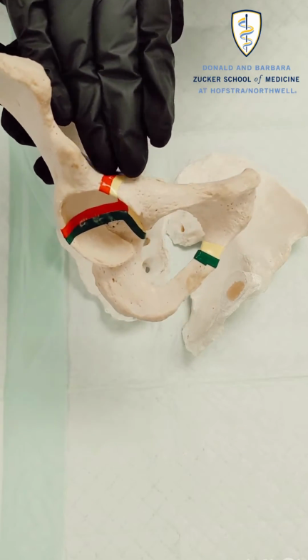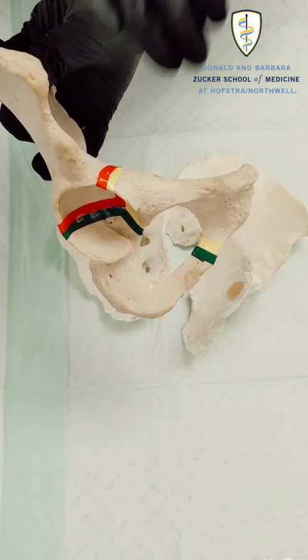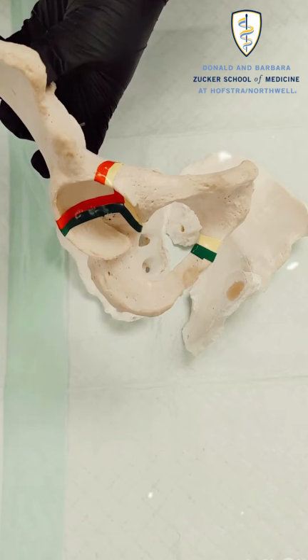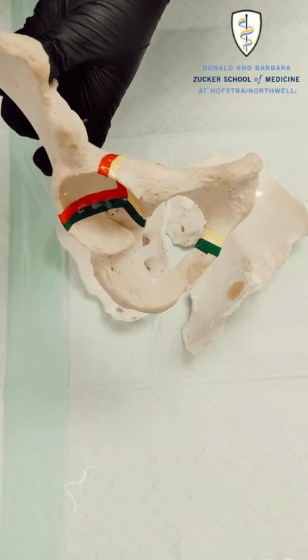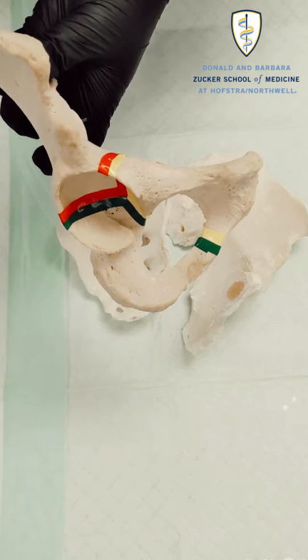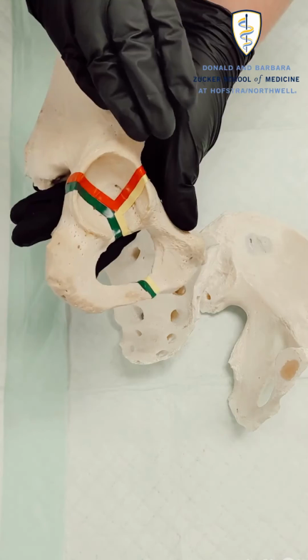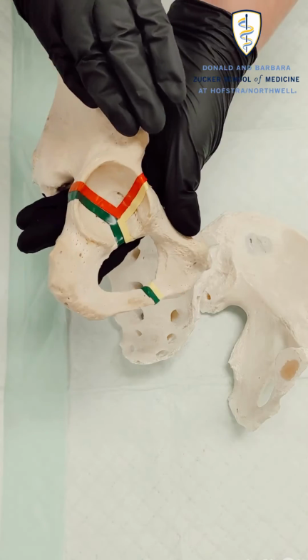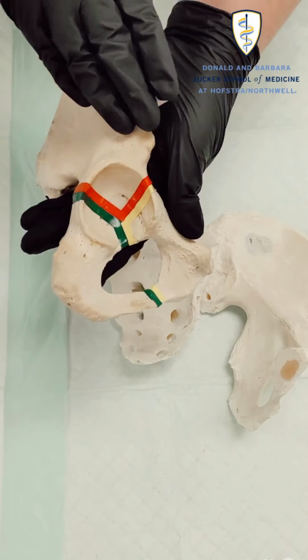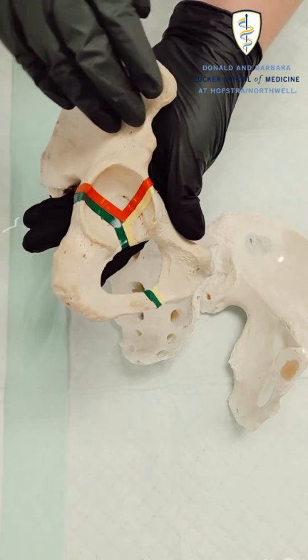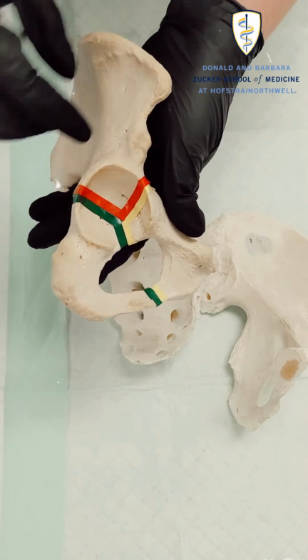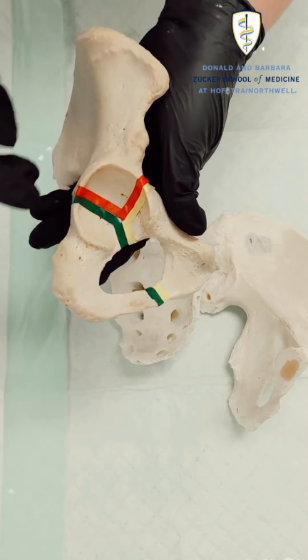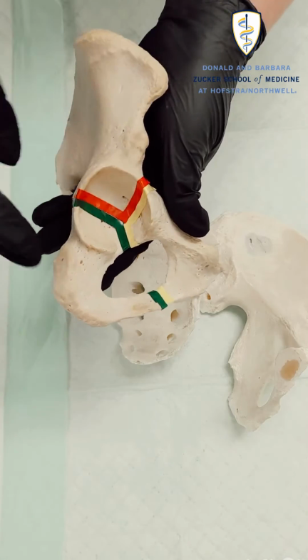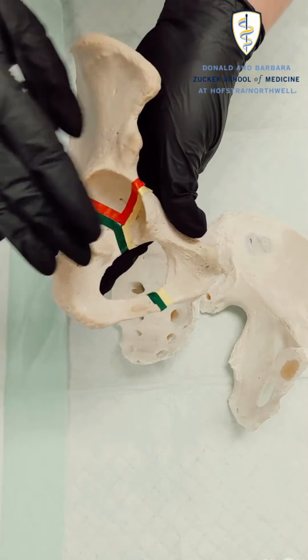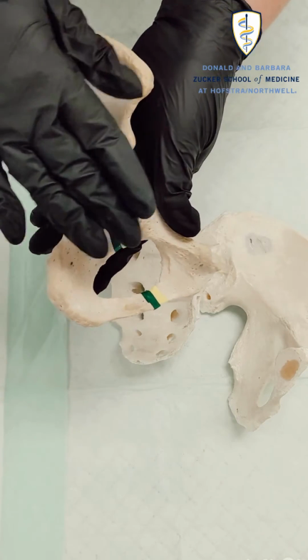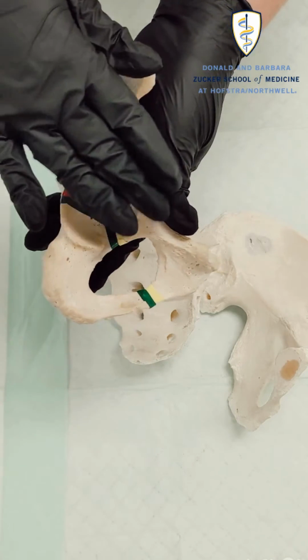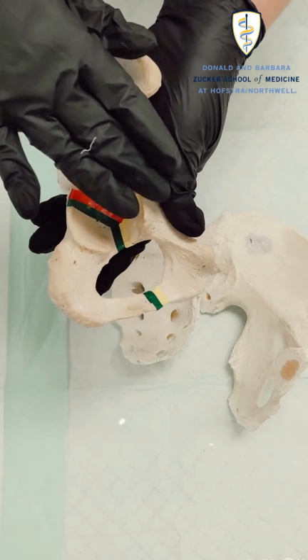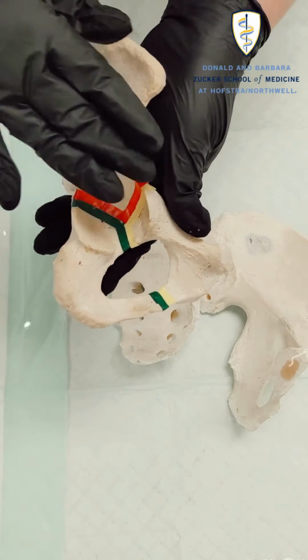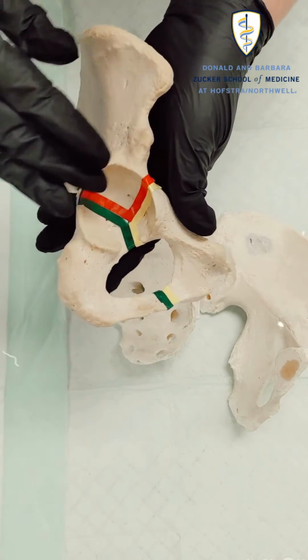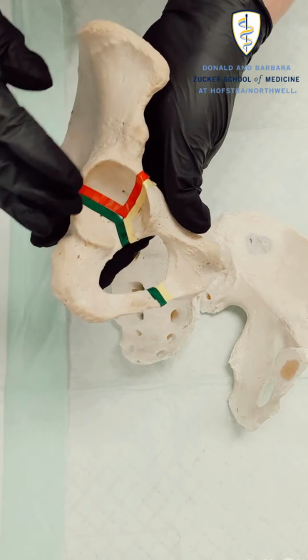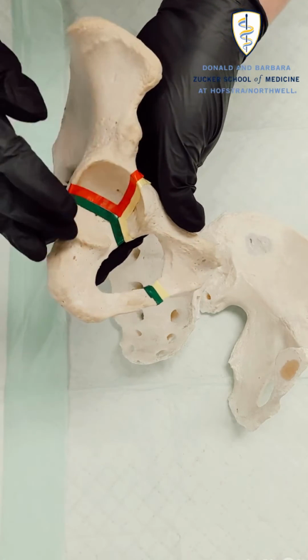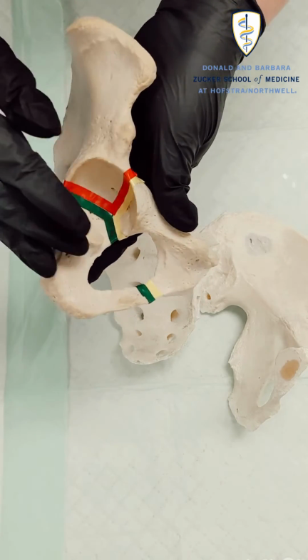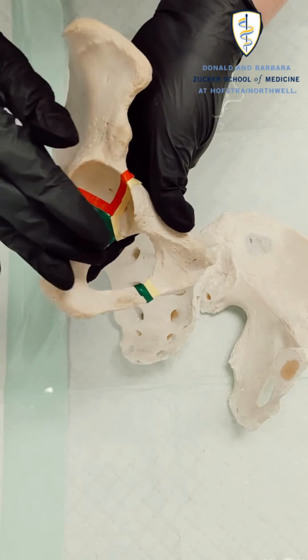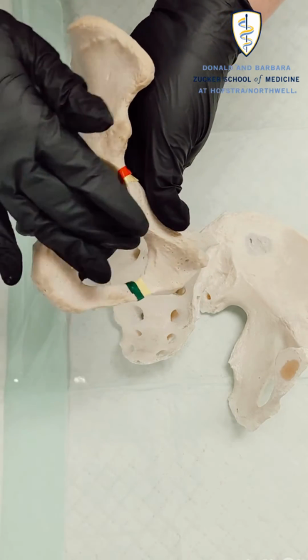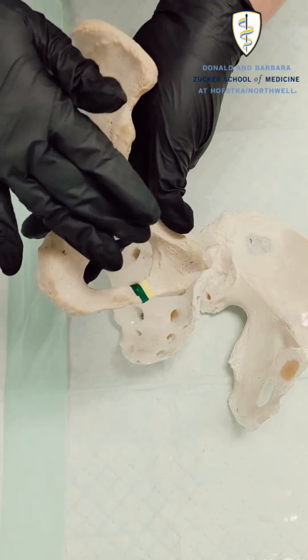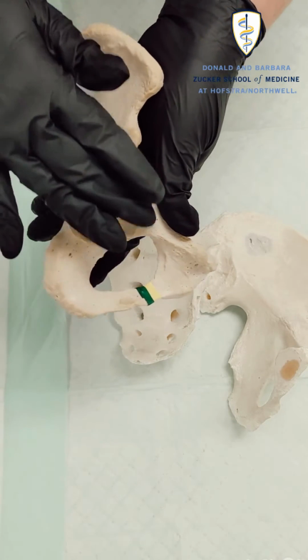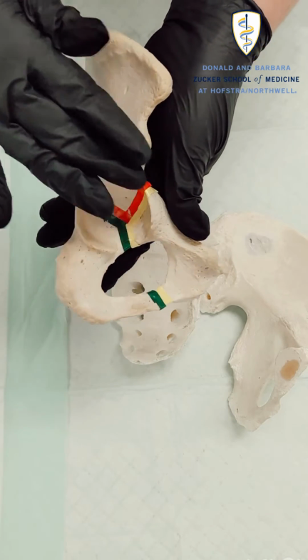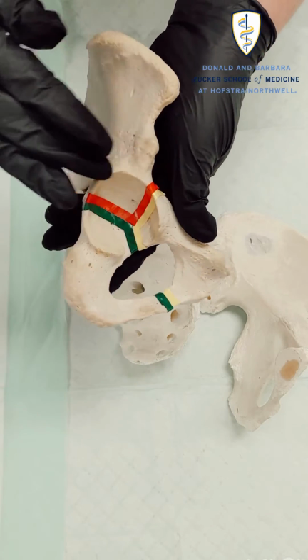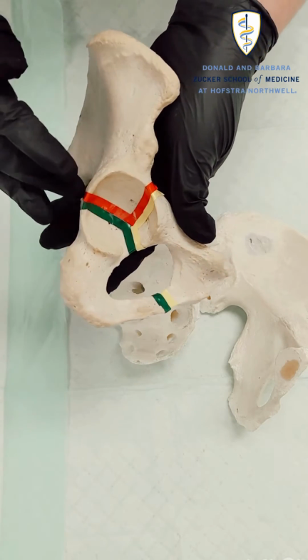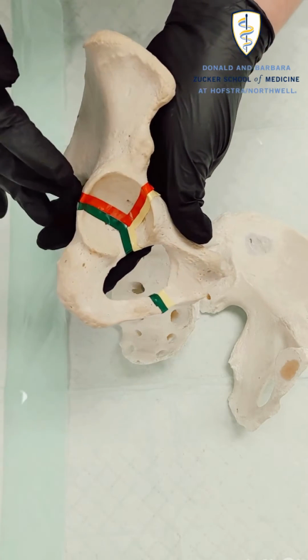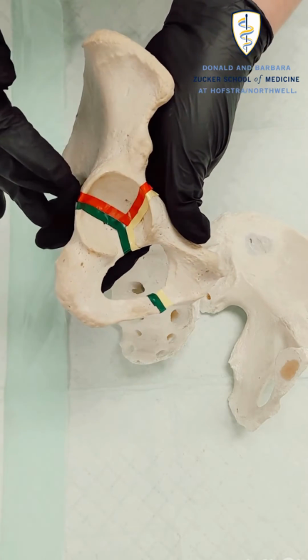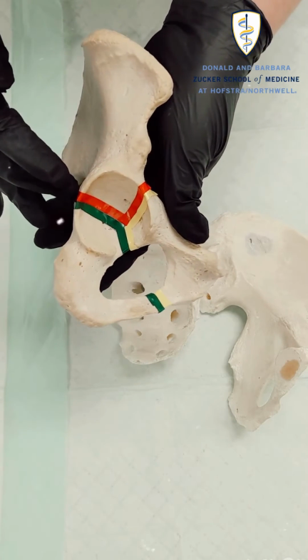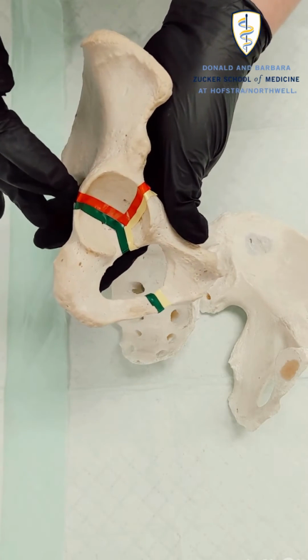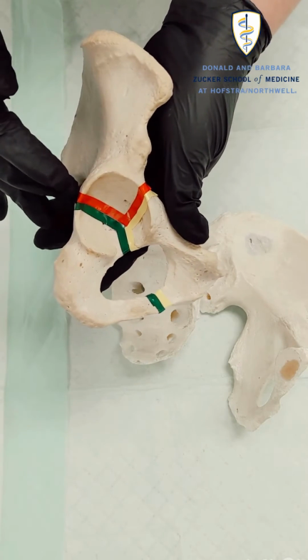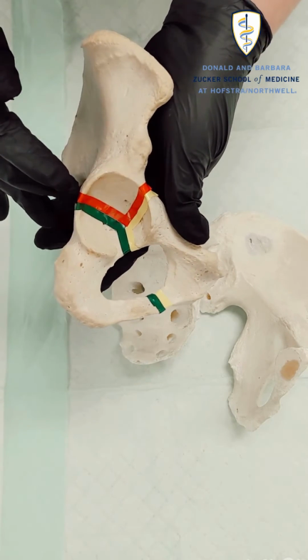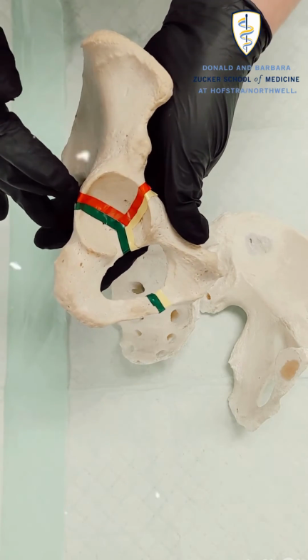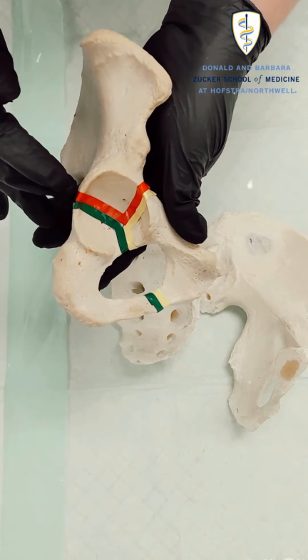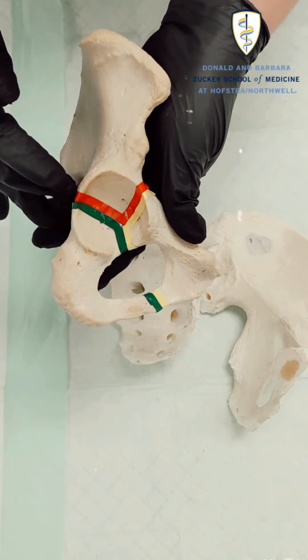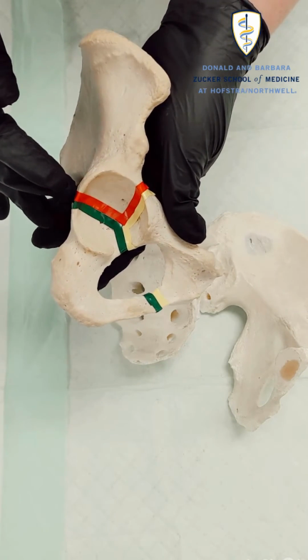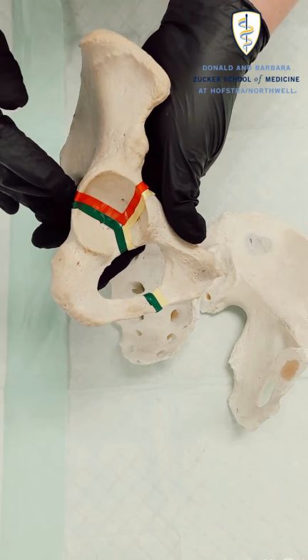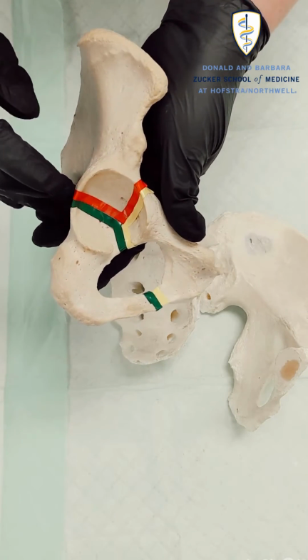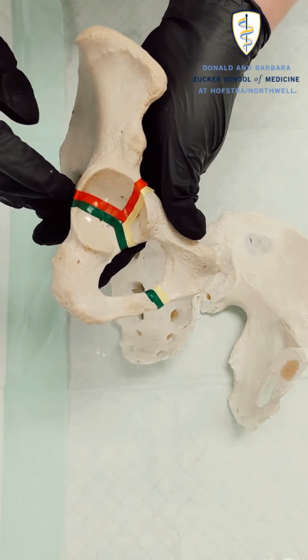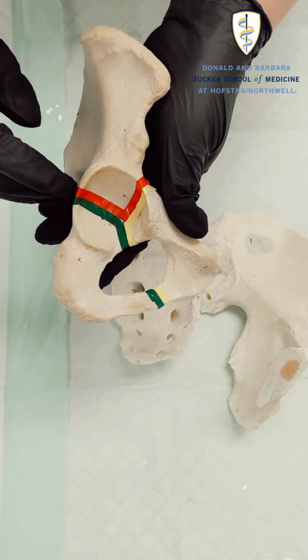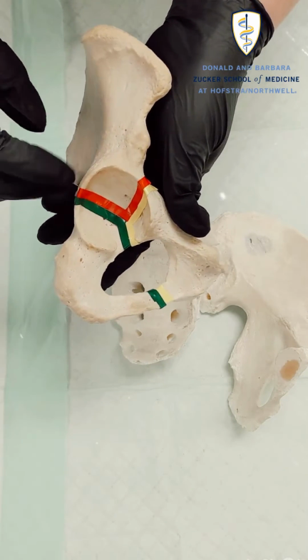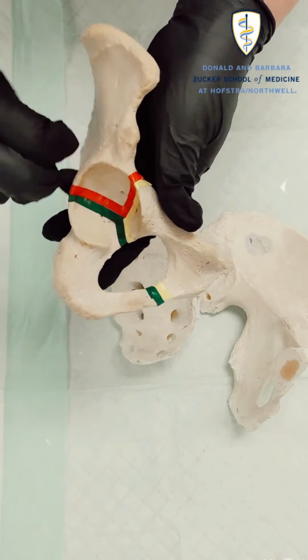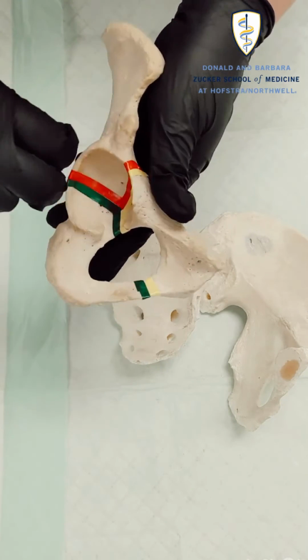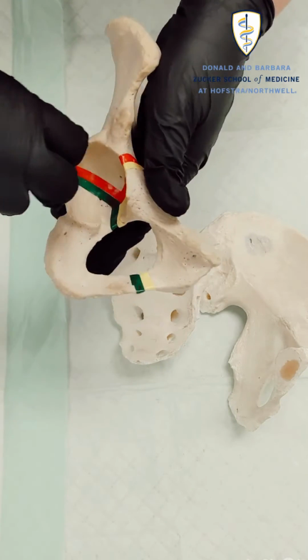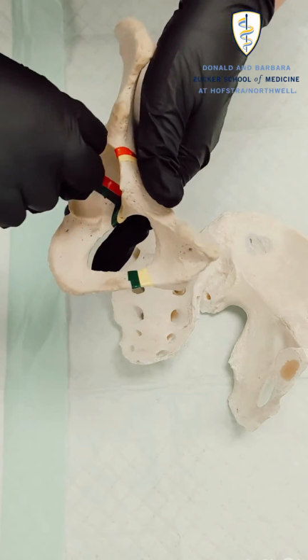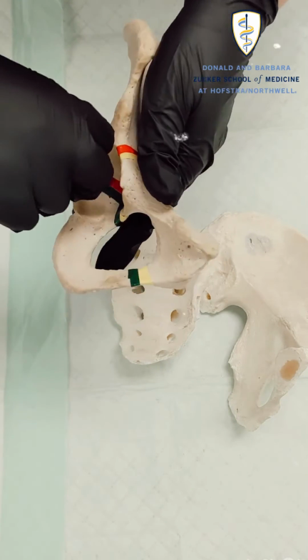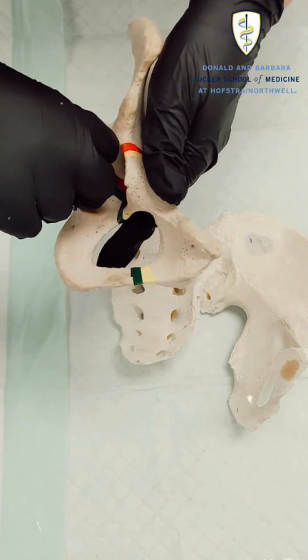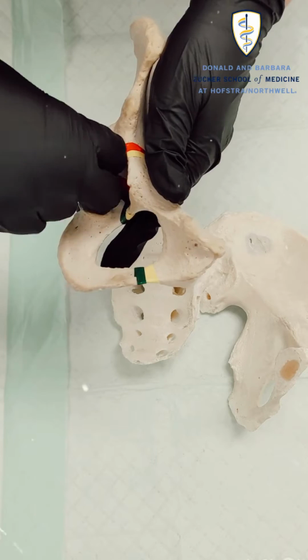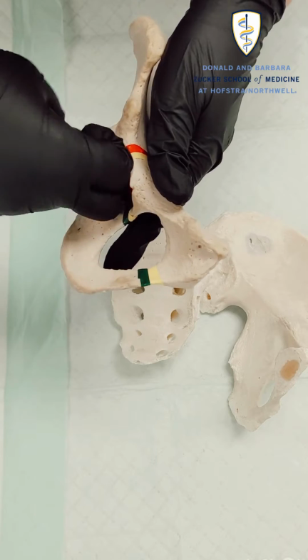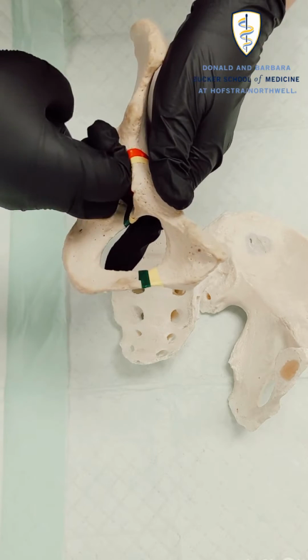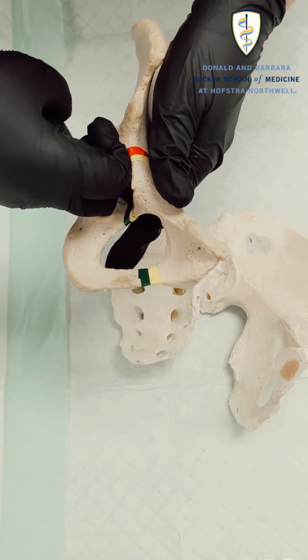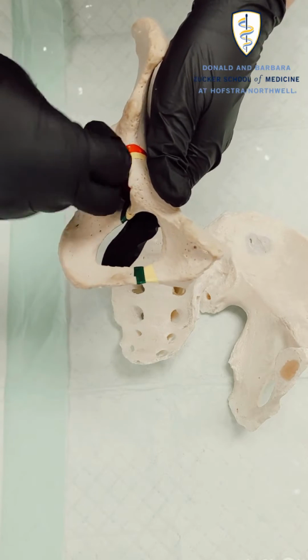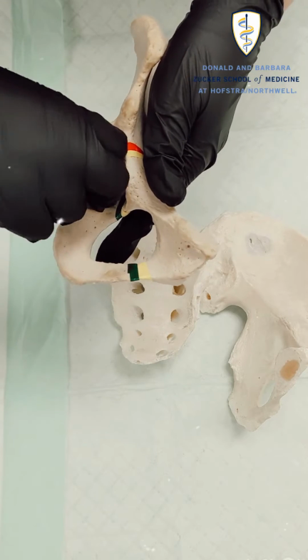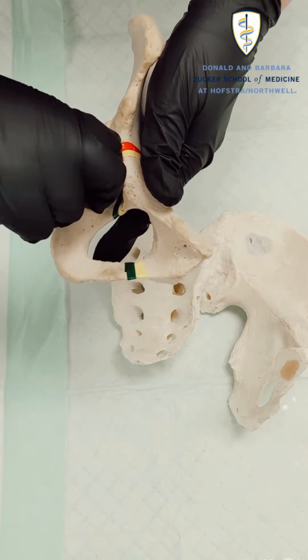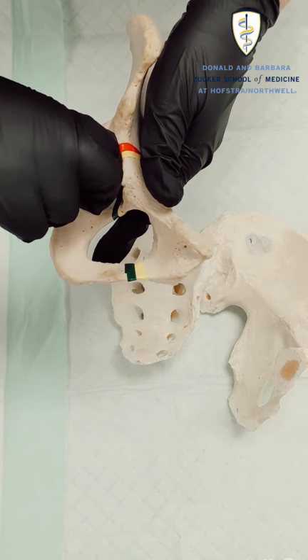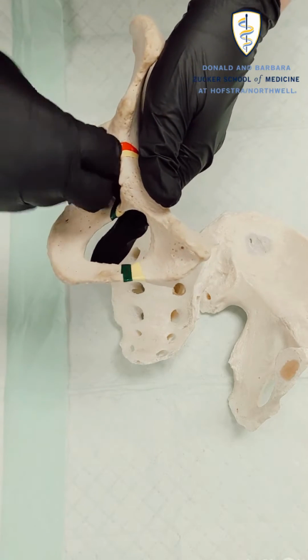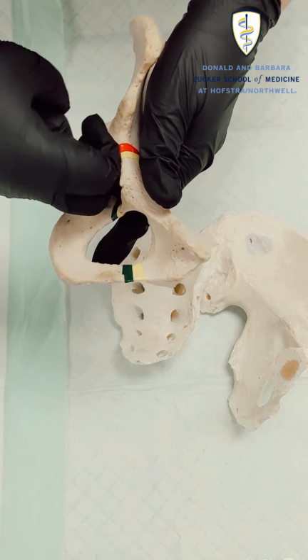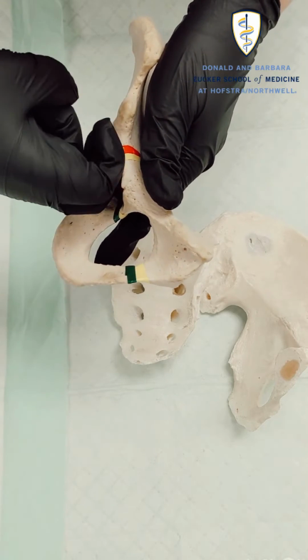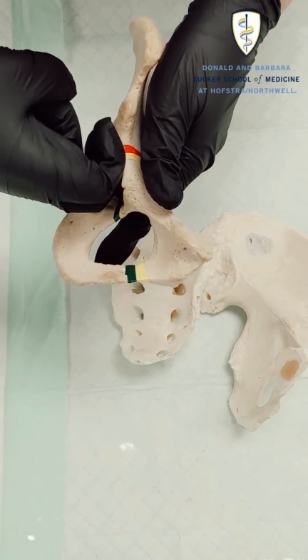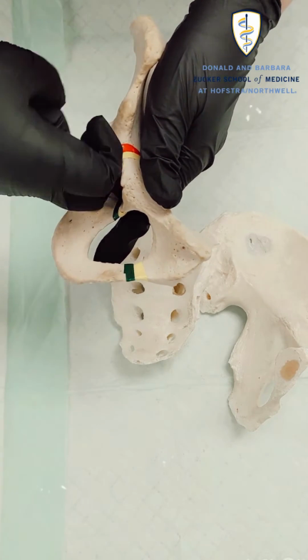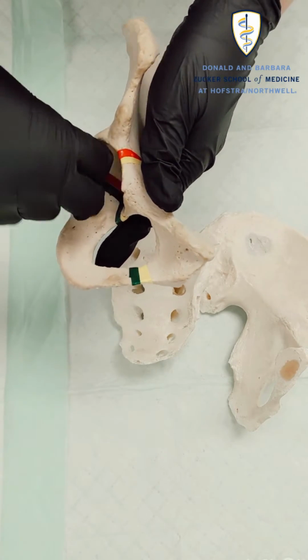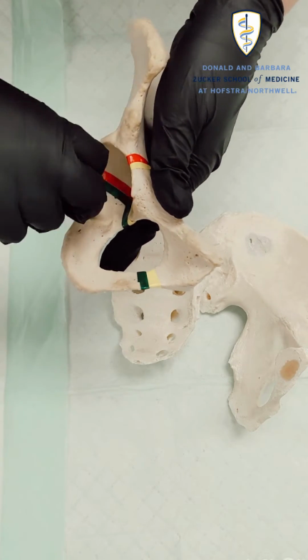The area where all three of these bones fuse is called the acetabulum. It's basically the socket of your hip joint.